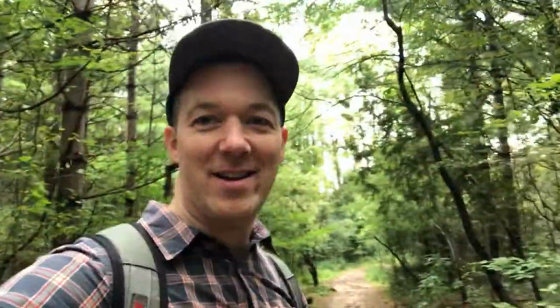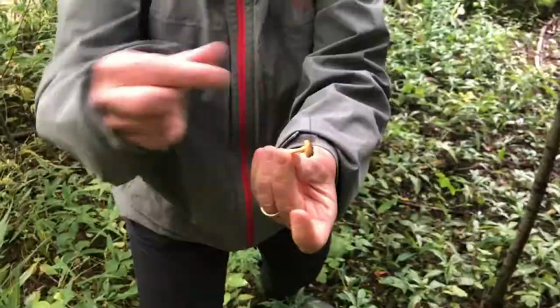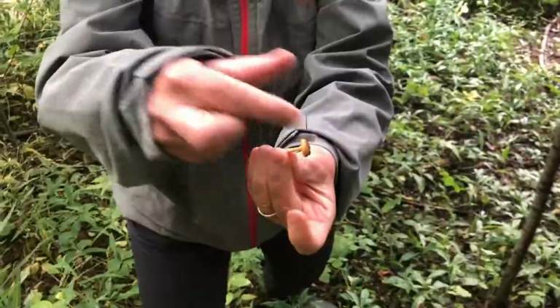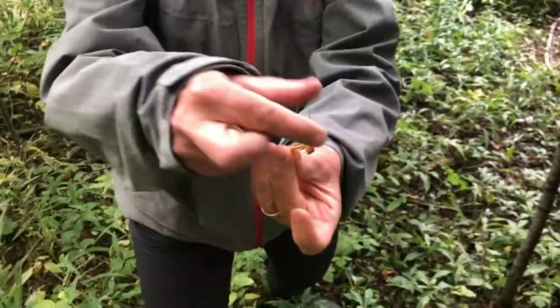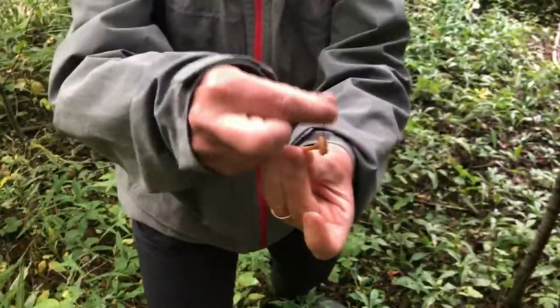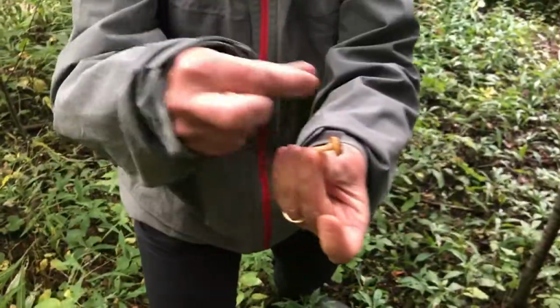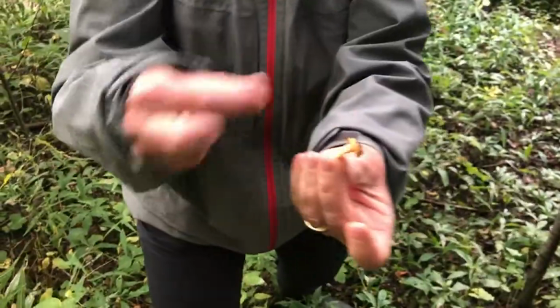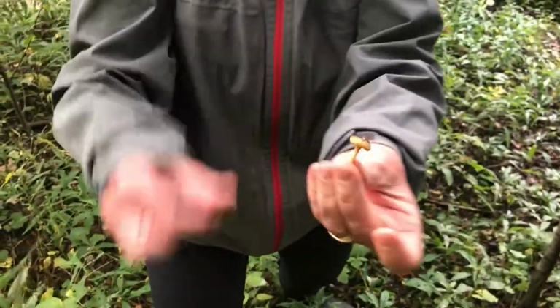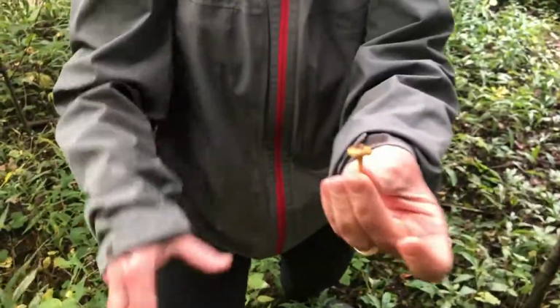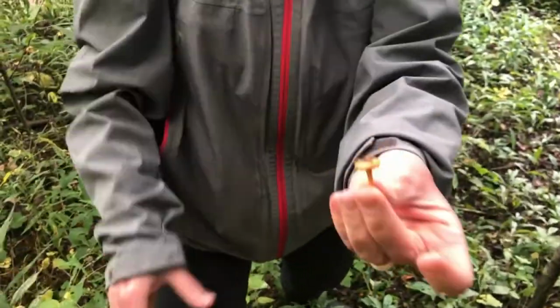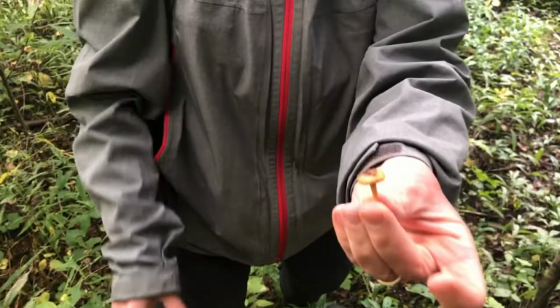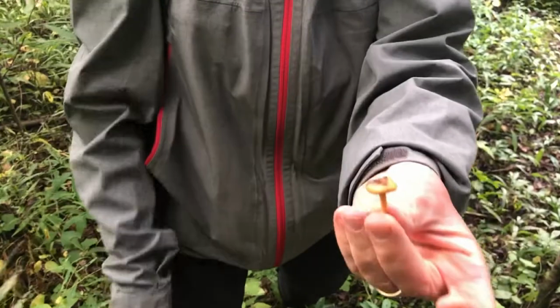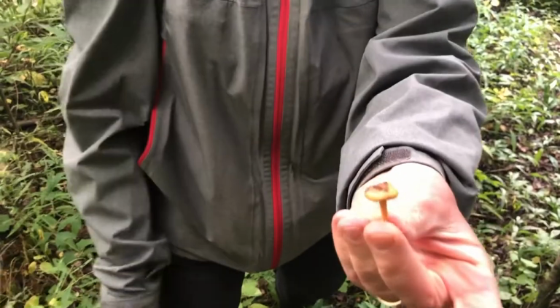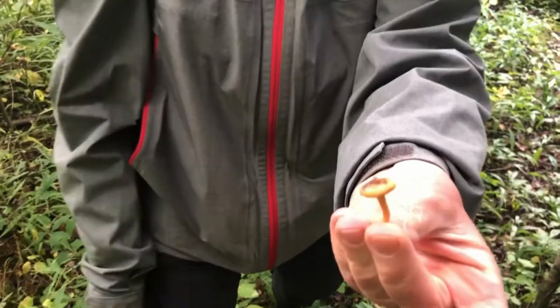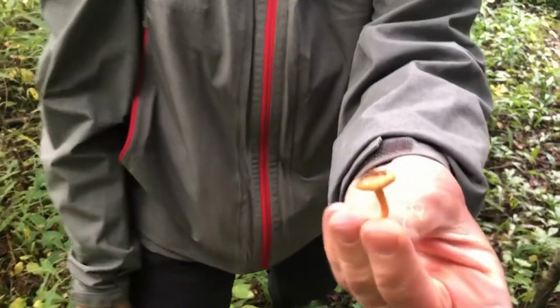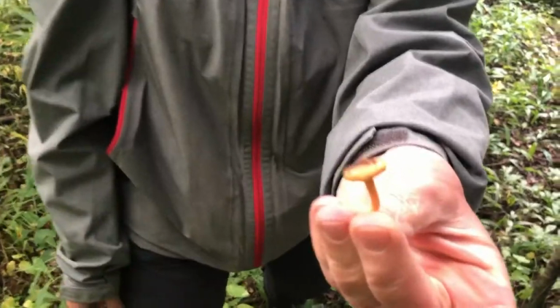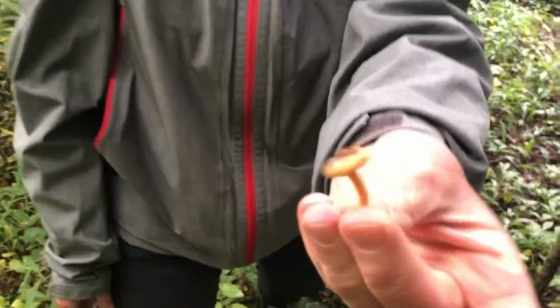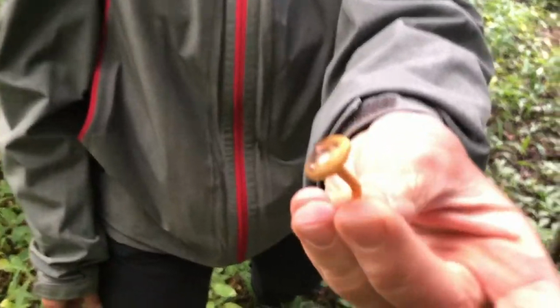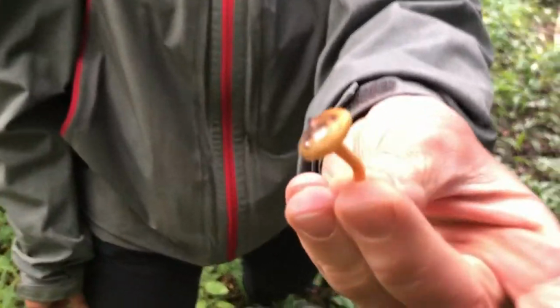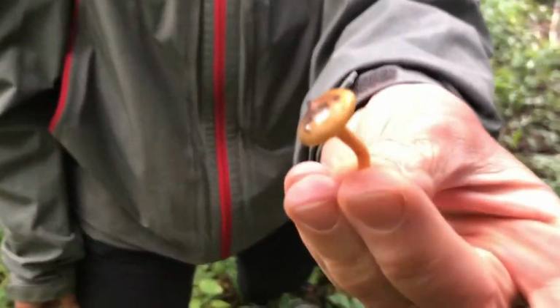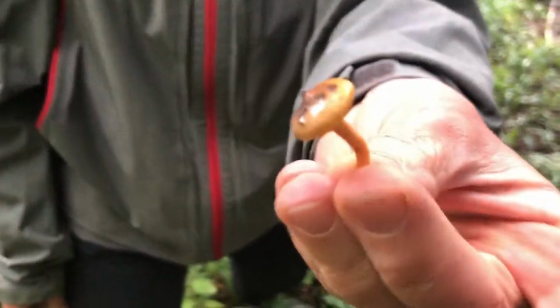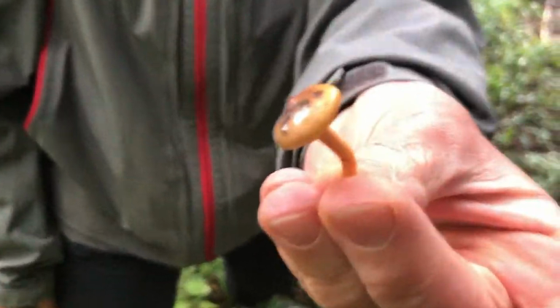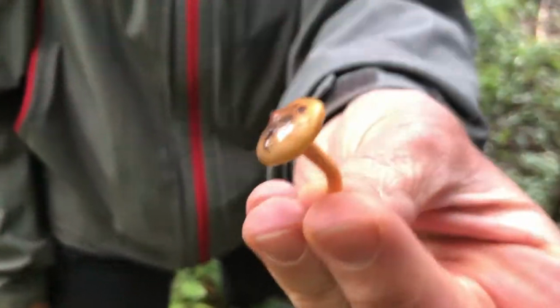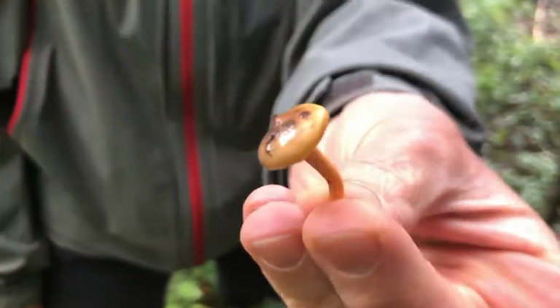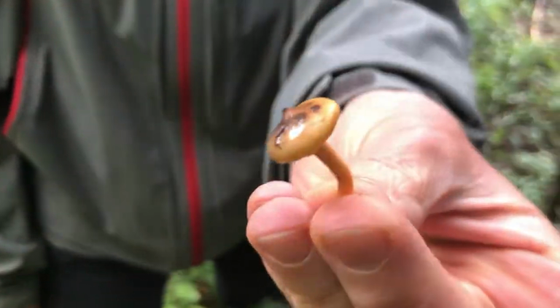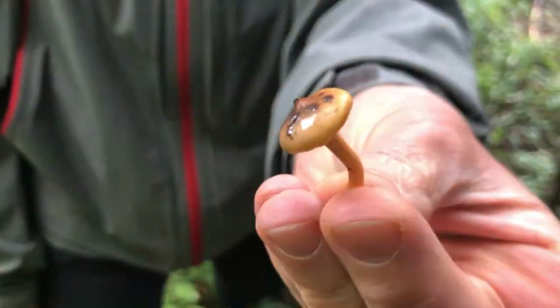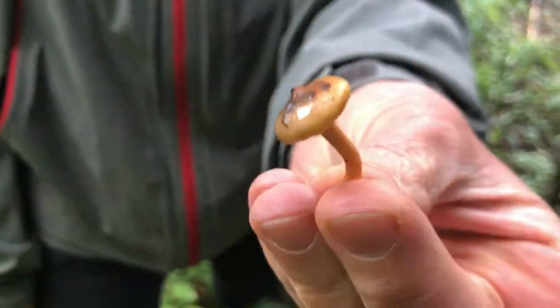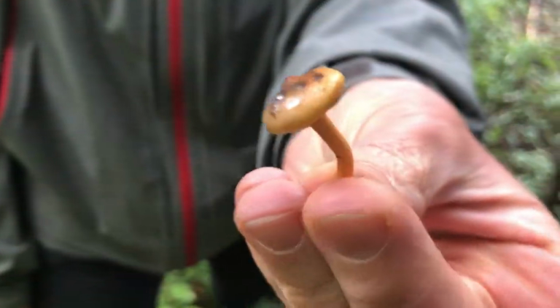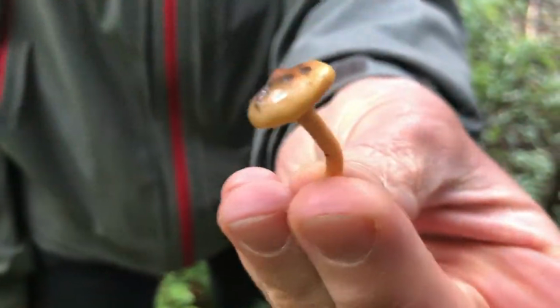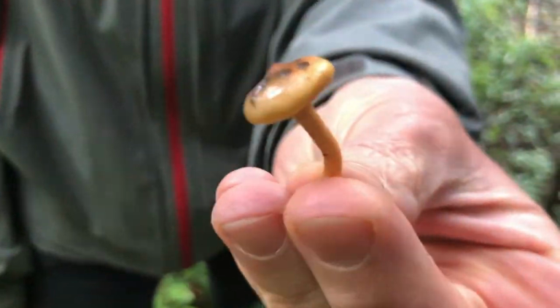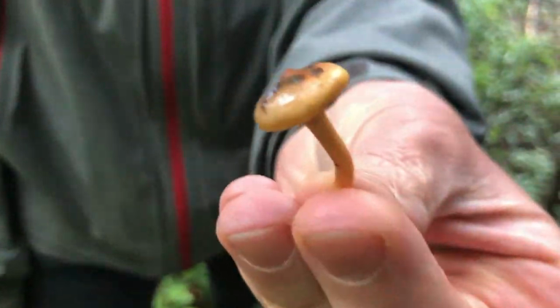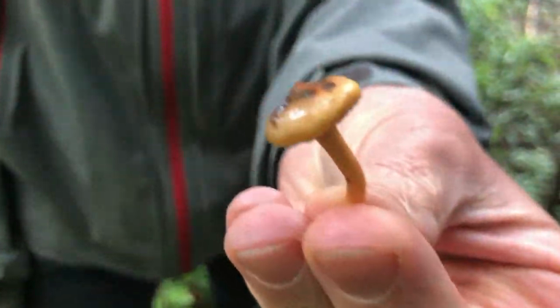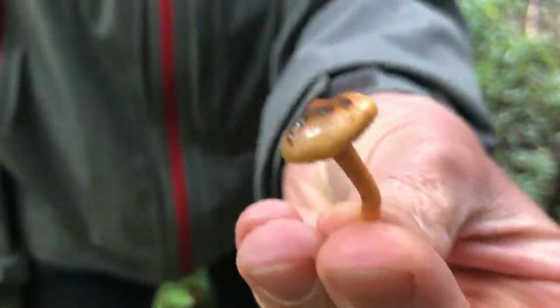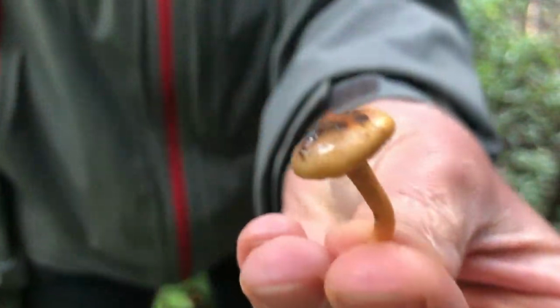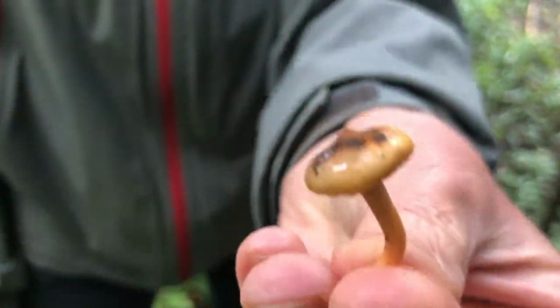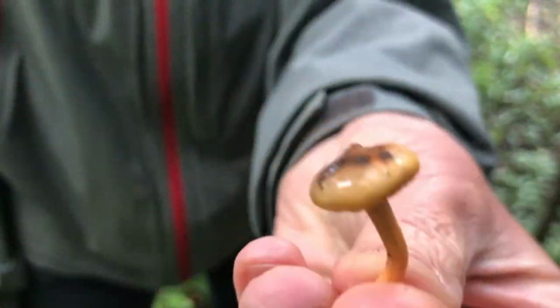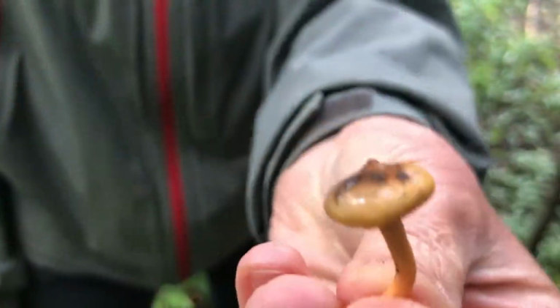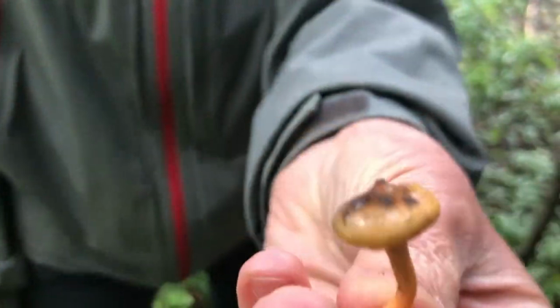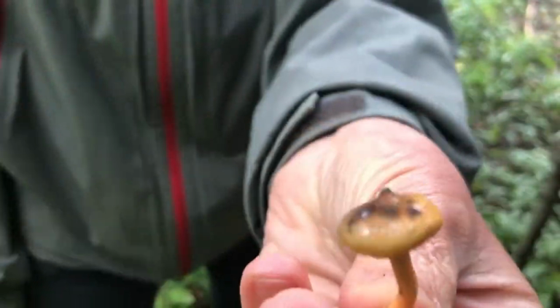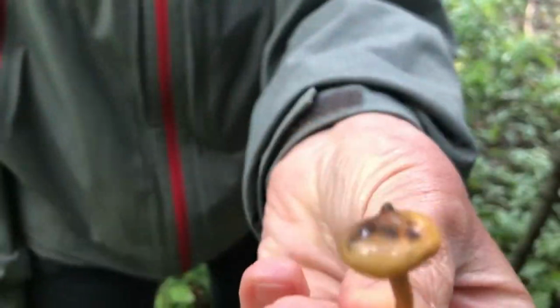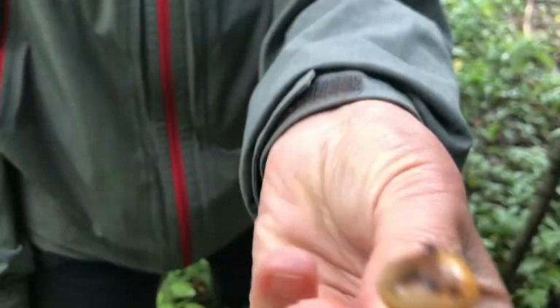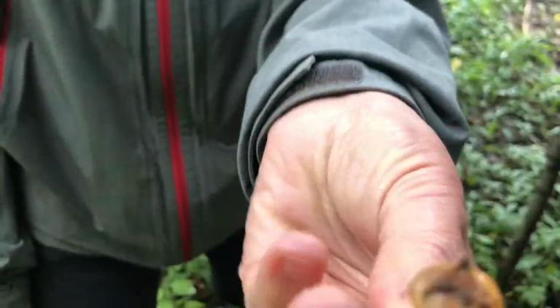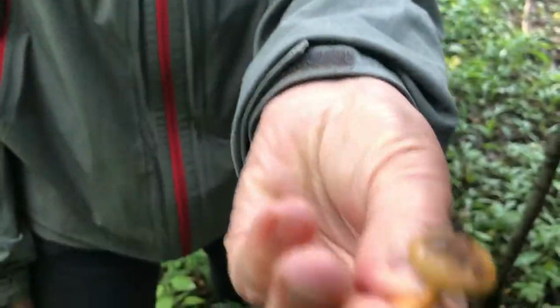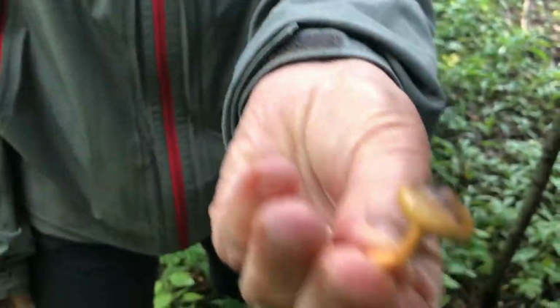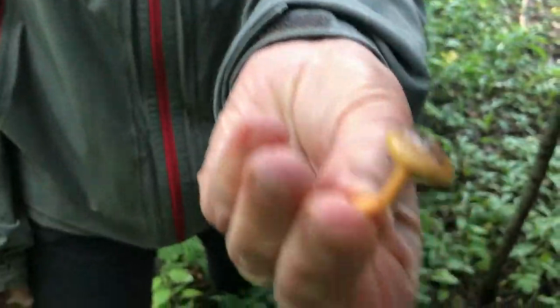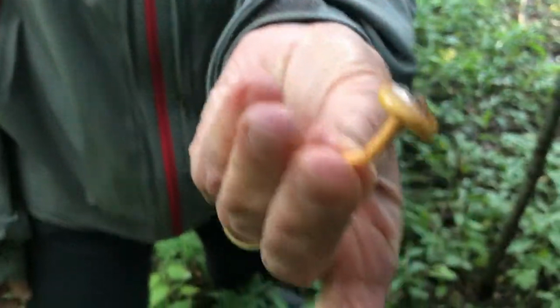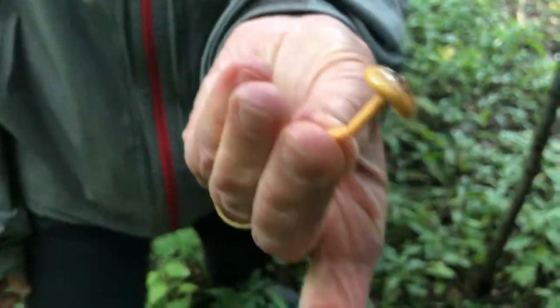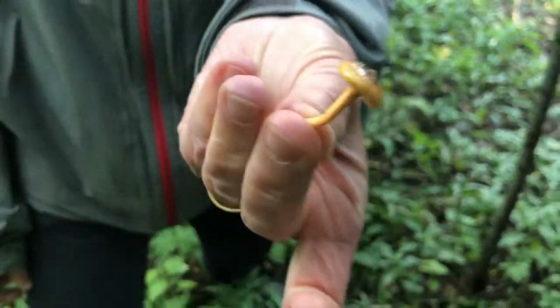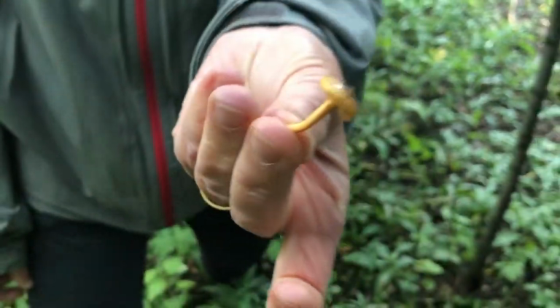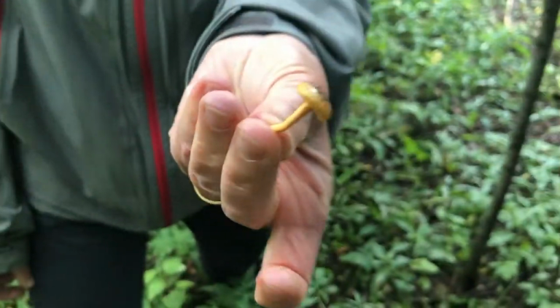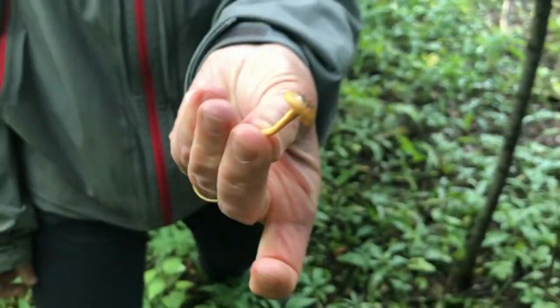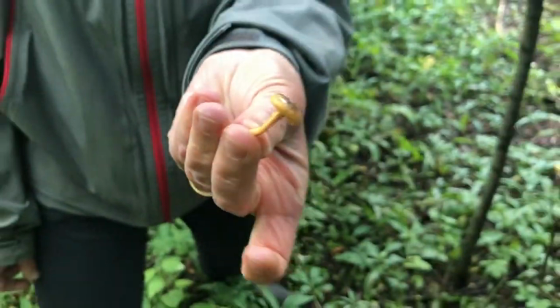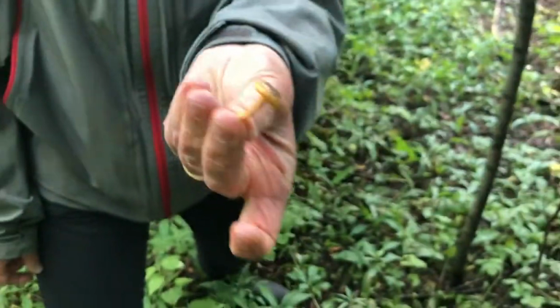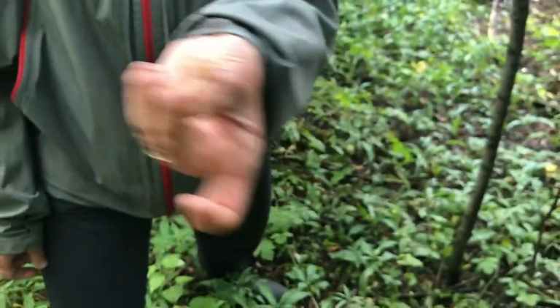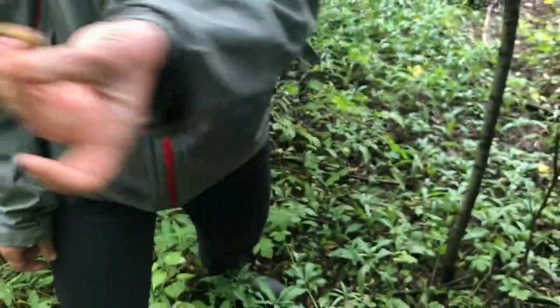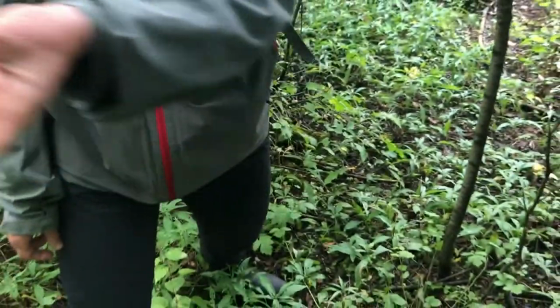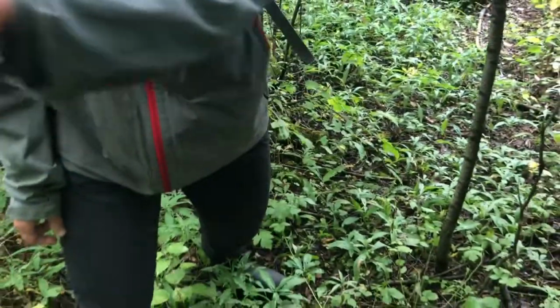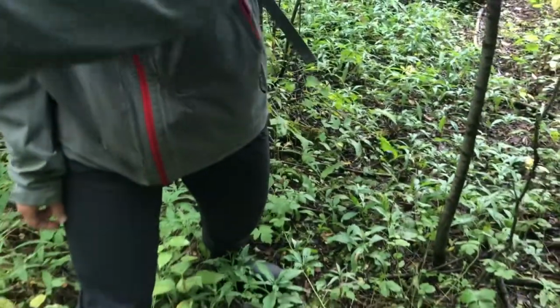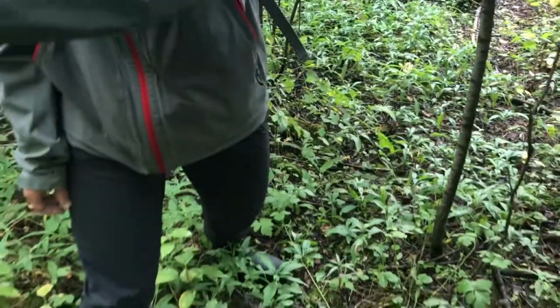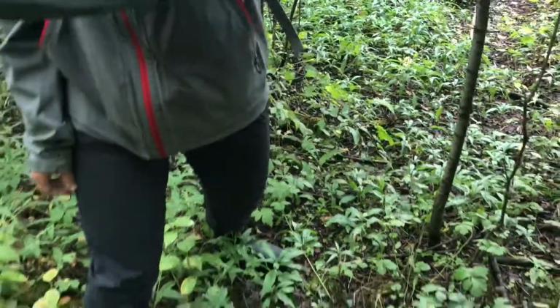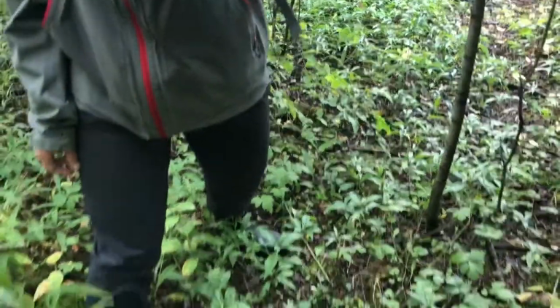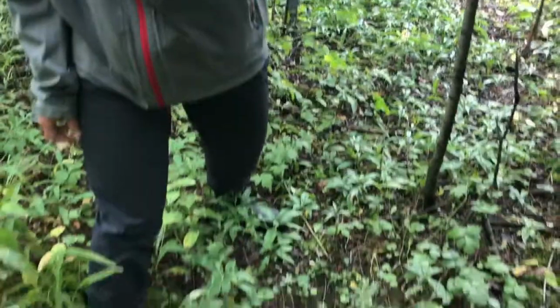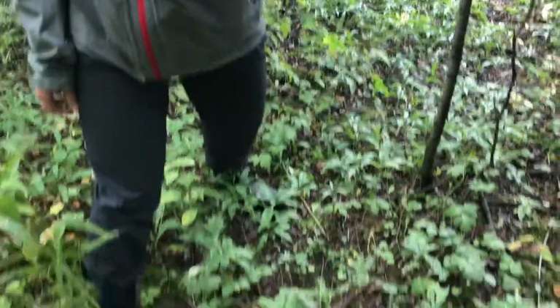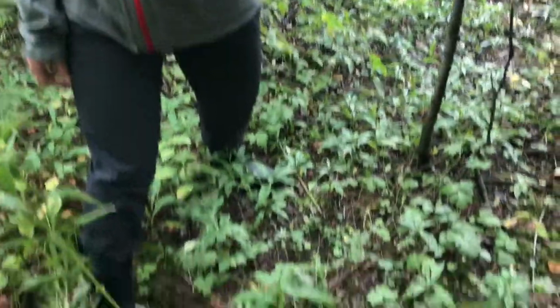First mushroom find of the day — an unidentified little mushroom that we're going to try to identify.